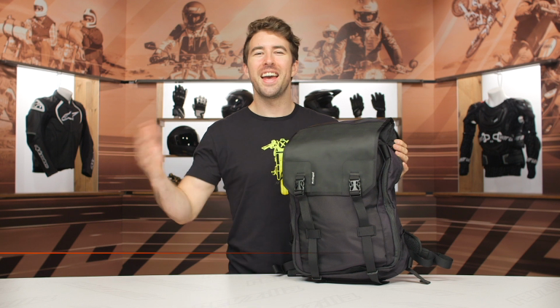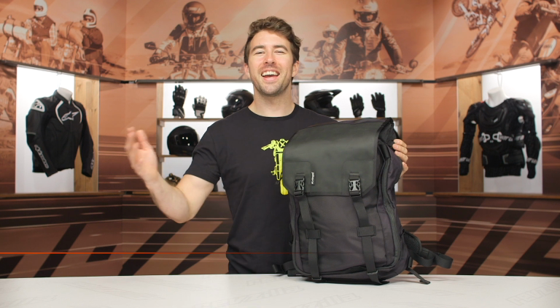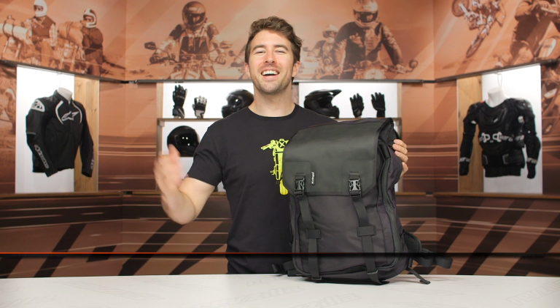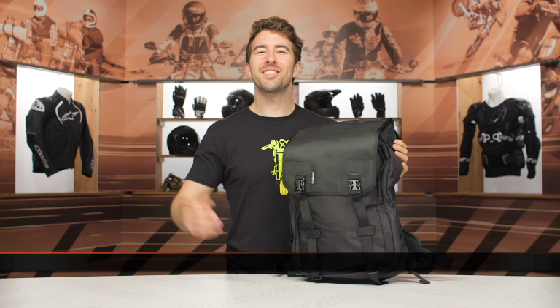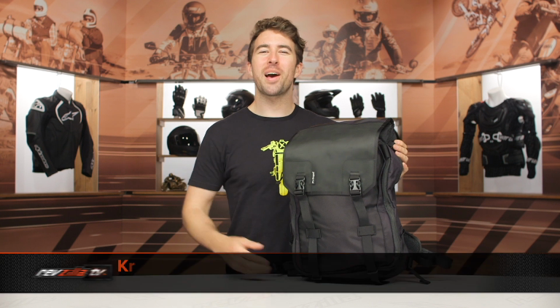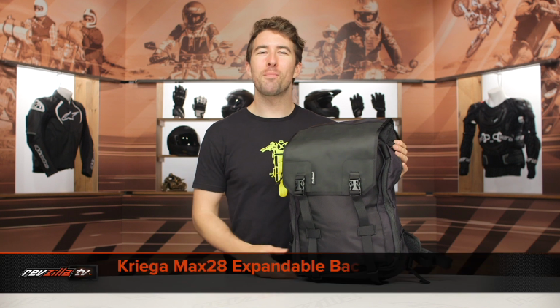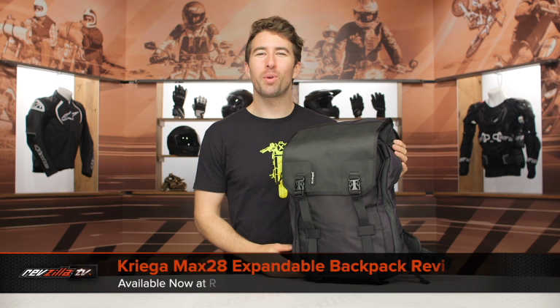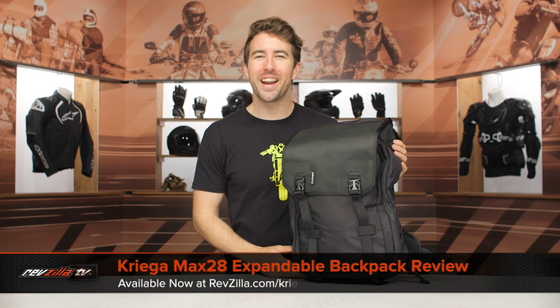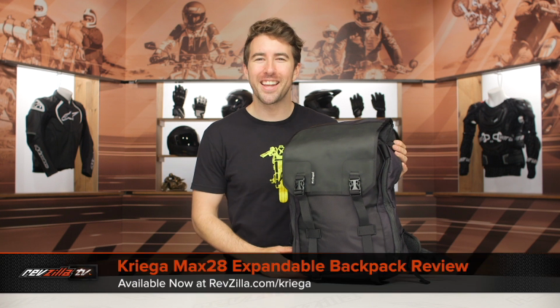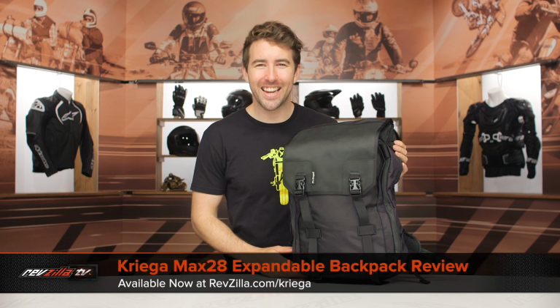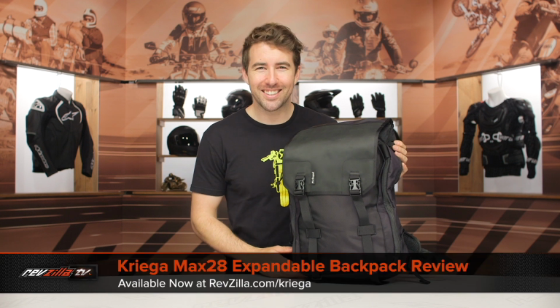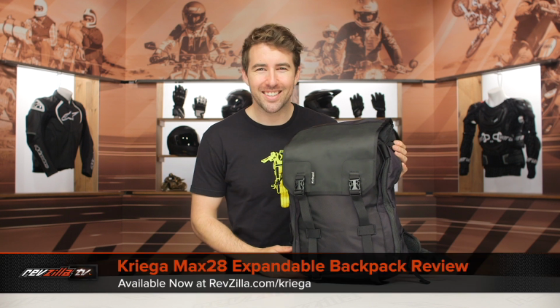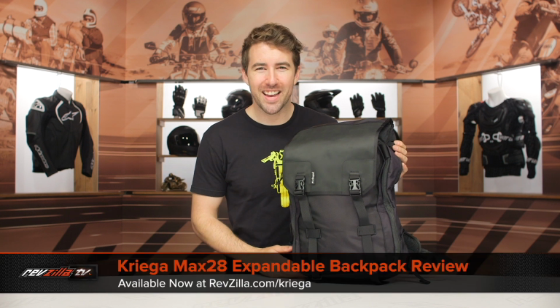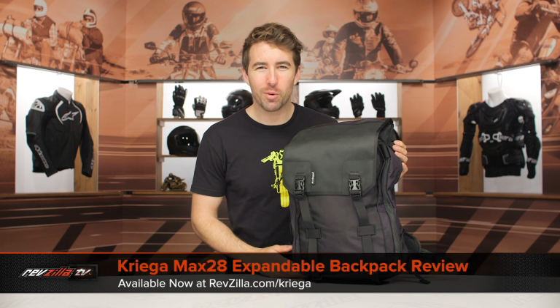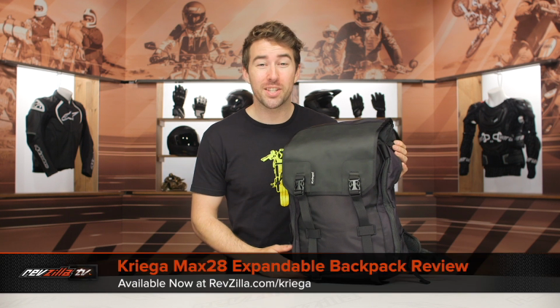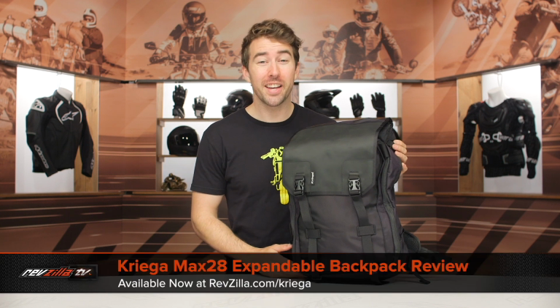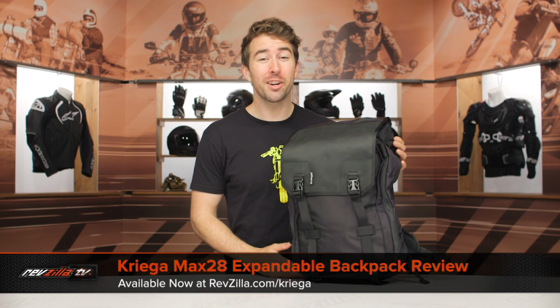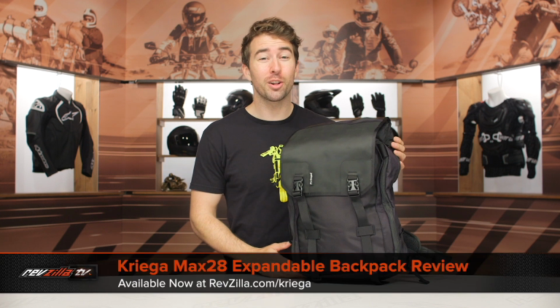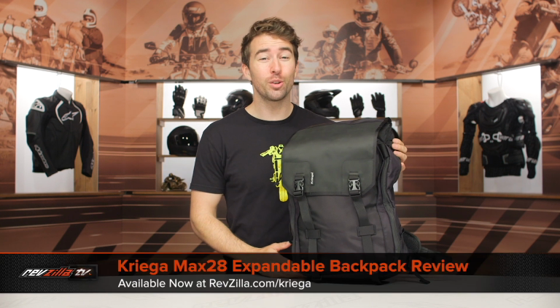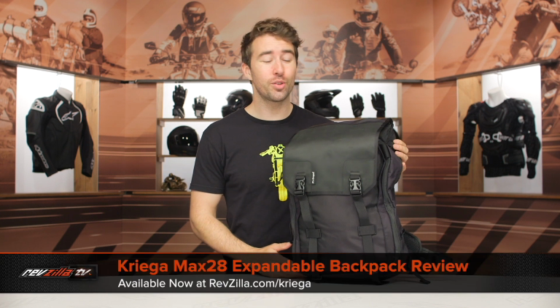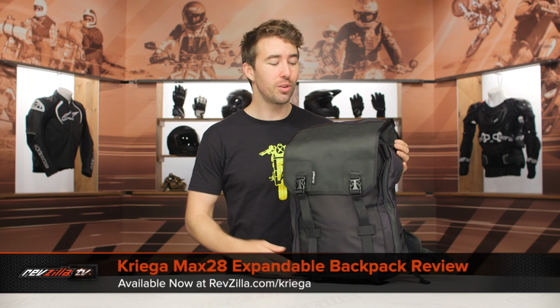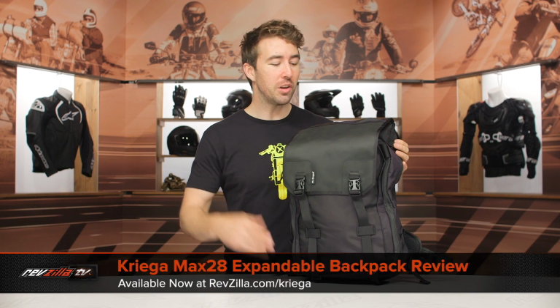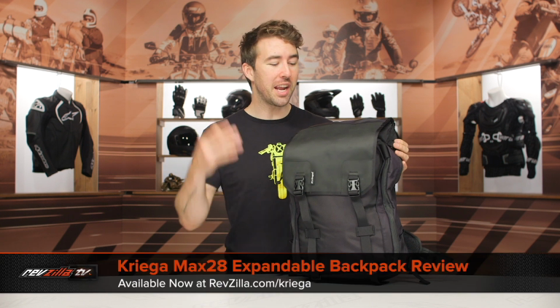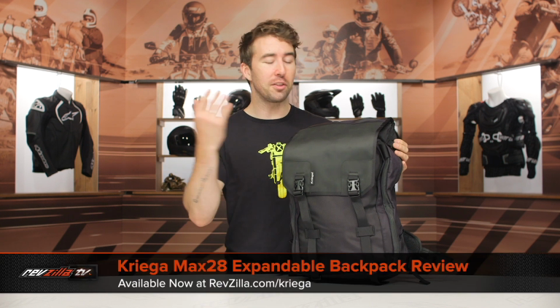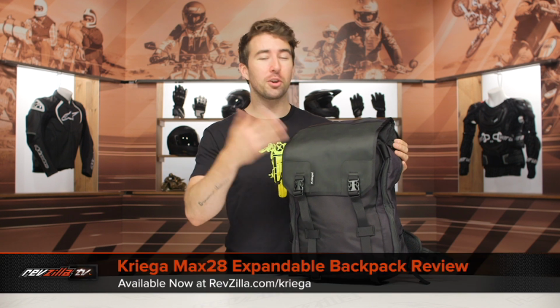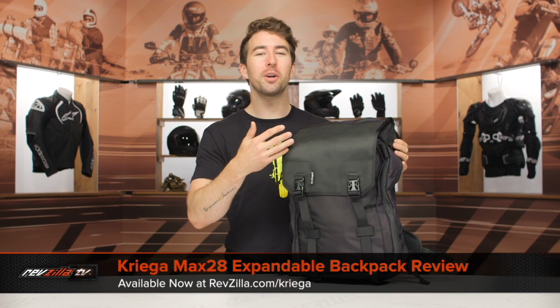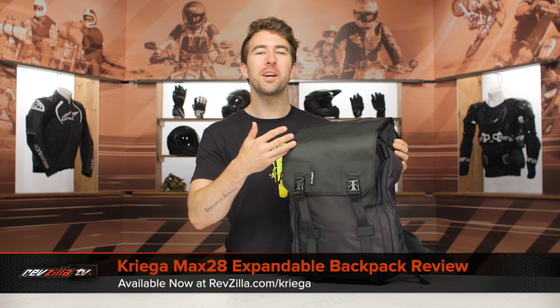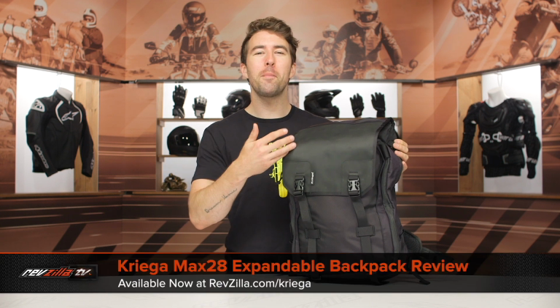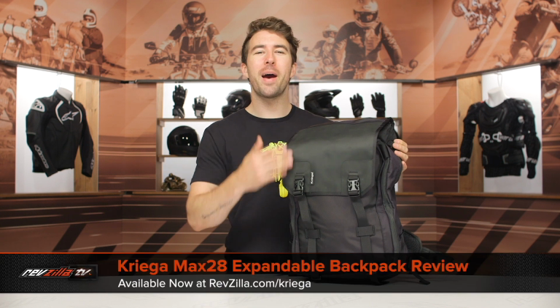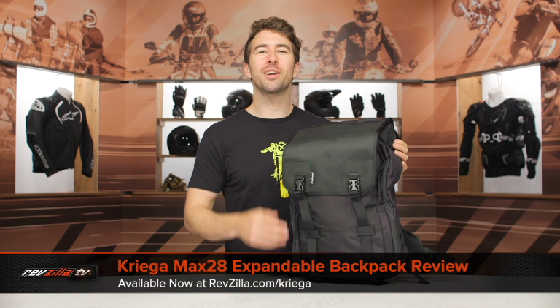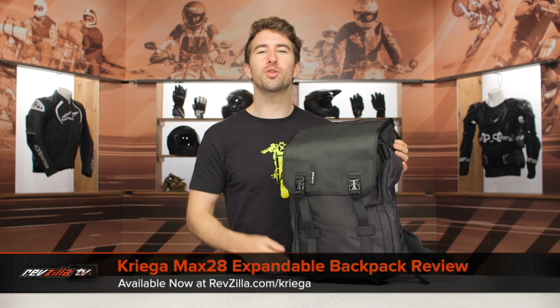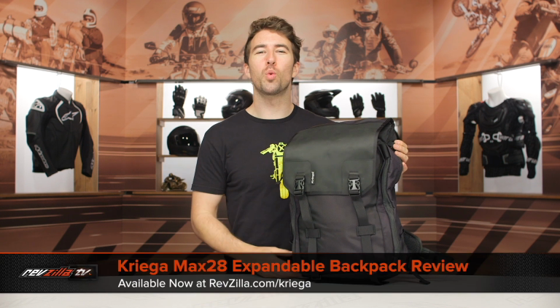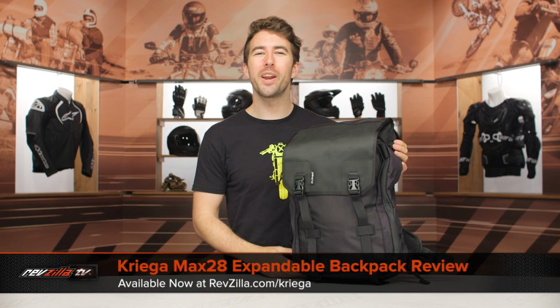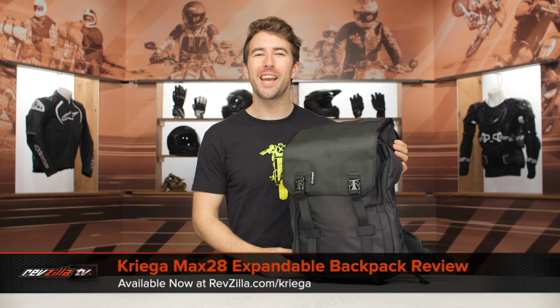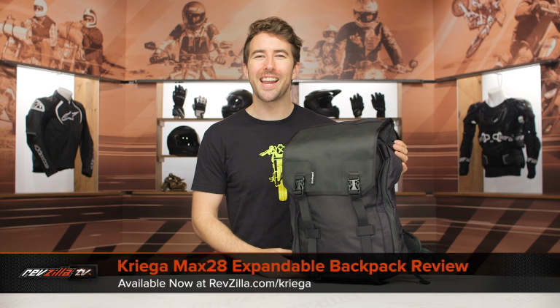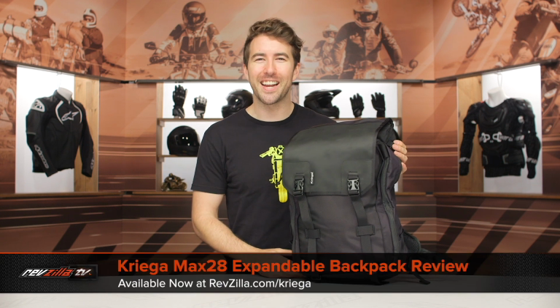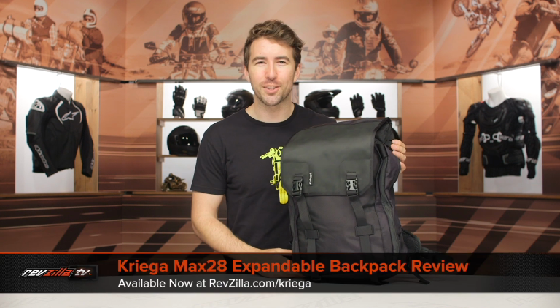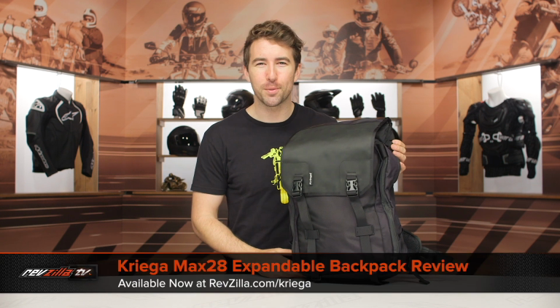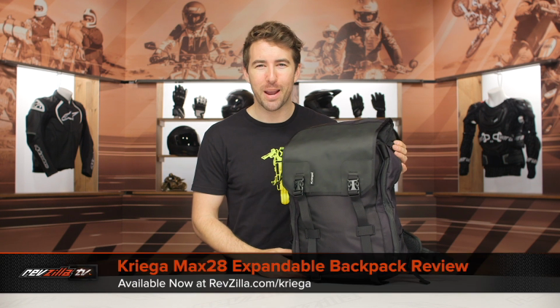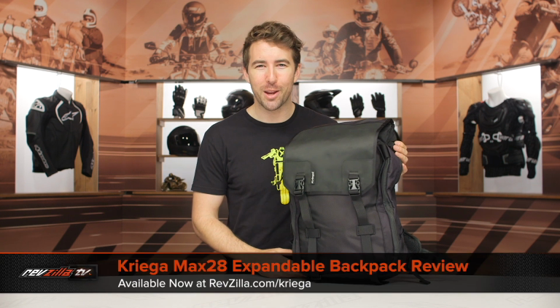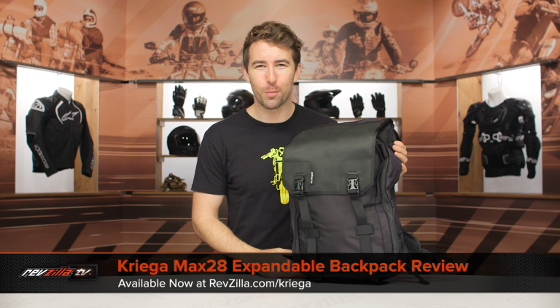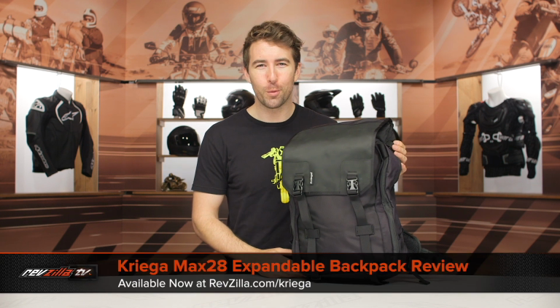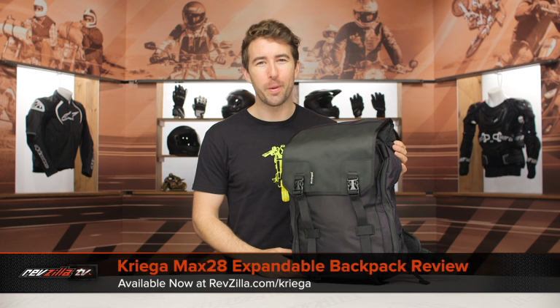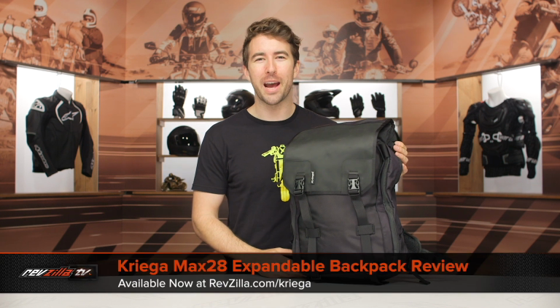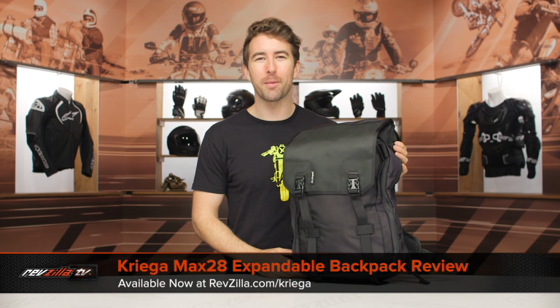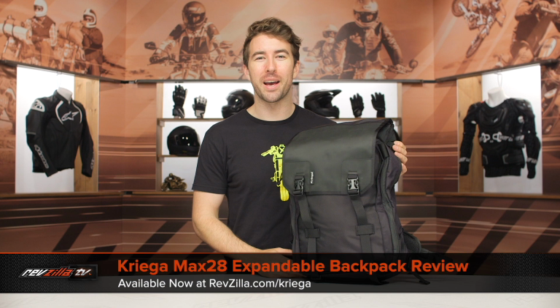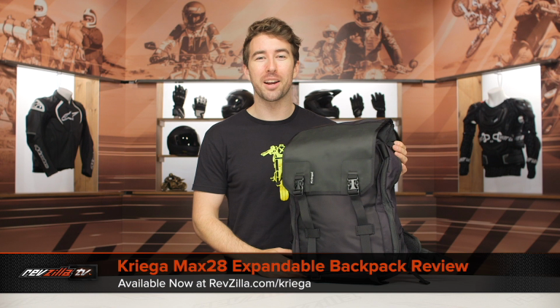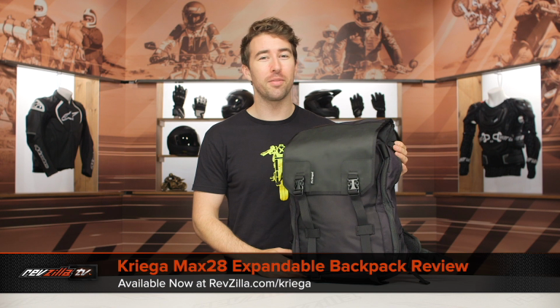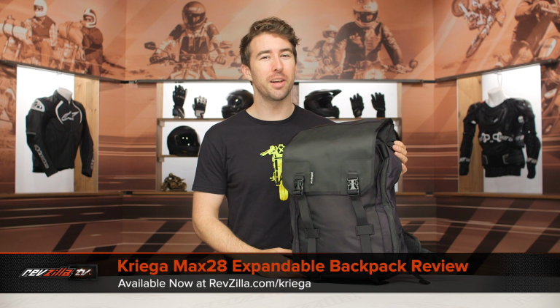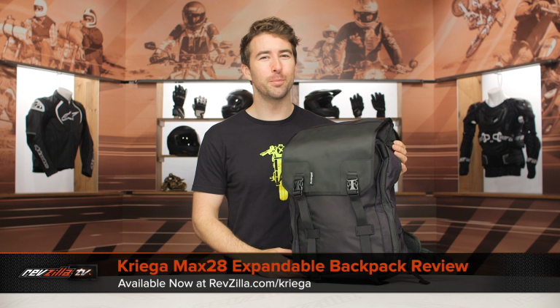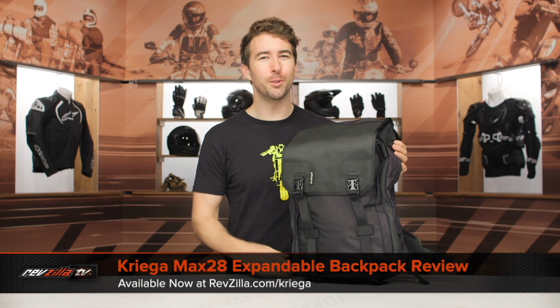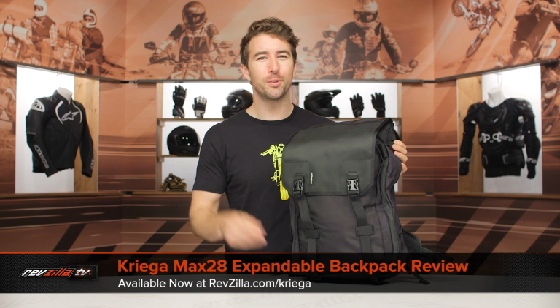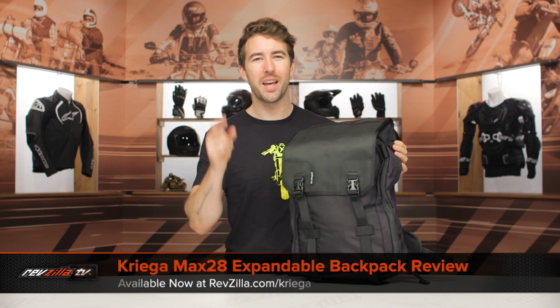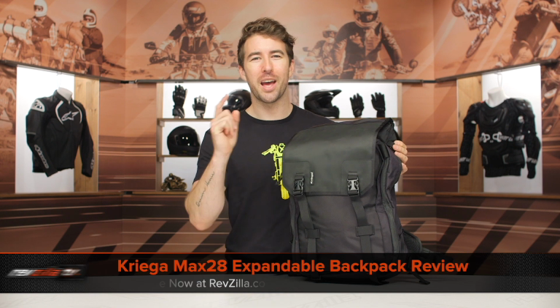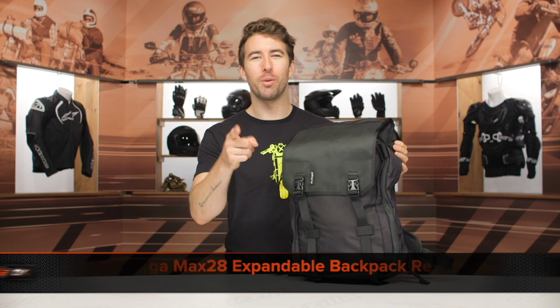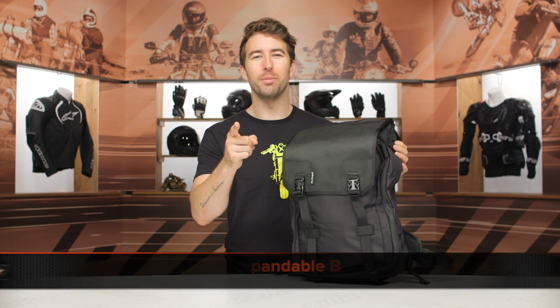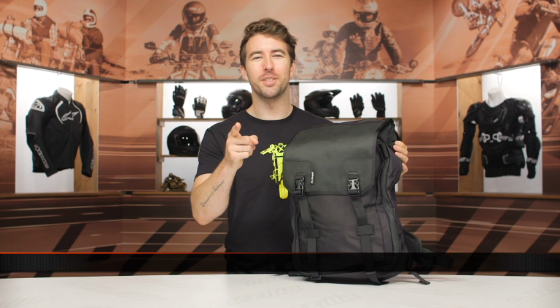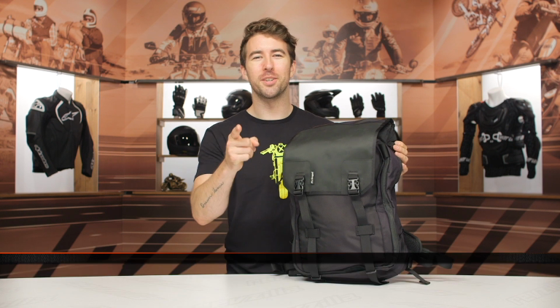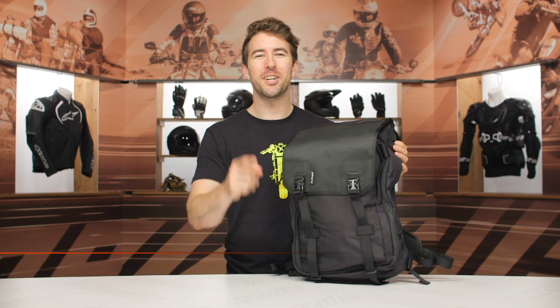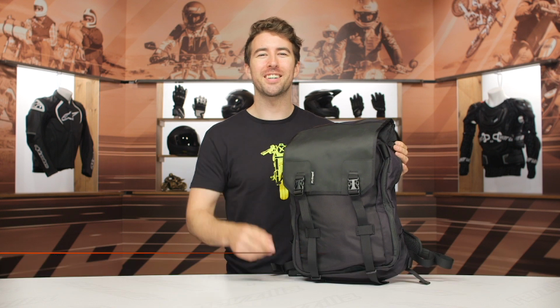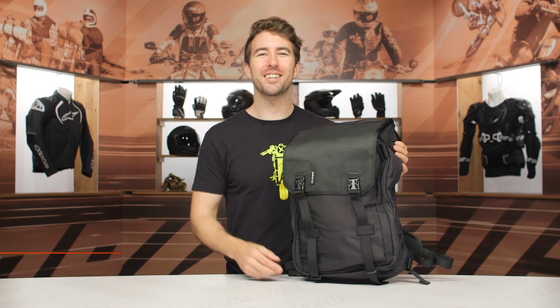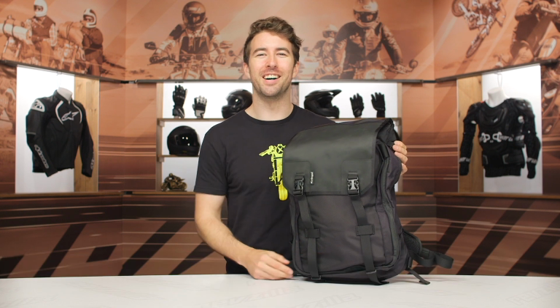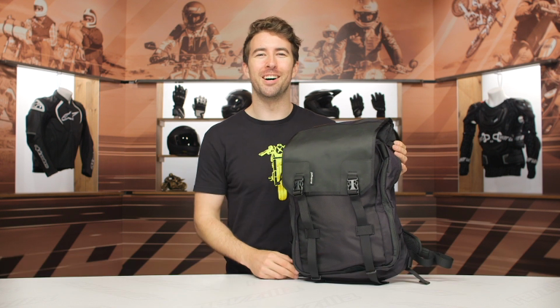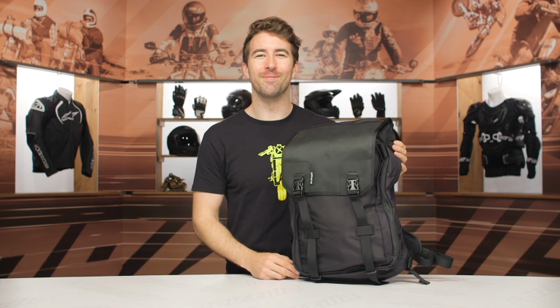Hey guys, I'm Brandon, and today we're taking a closer look at the Krega Max 28 expandable backpack available at RevZilla.com.